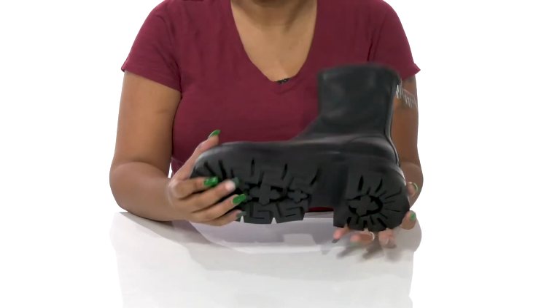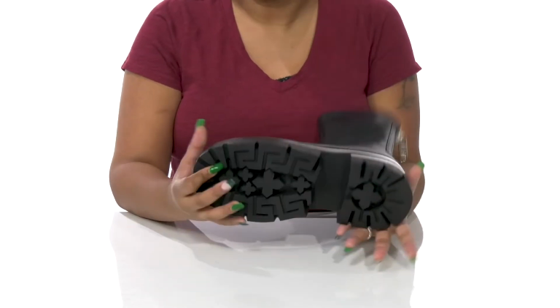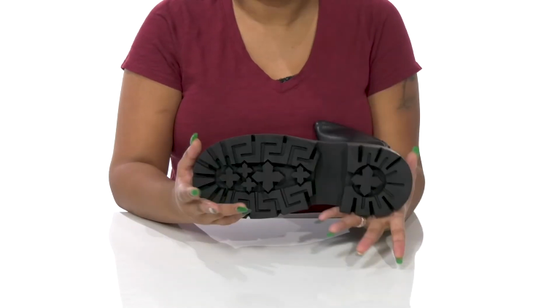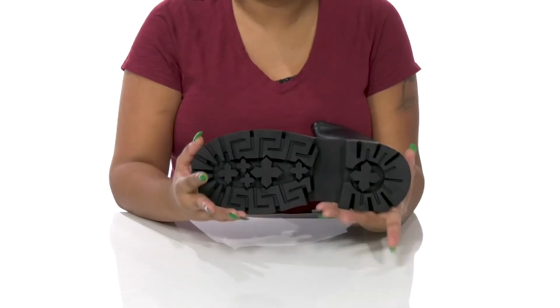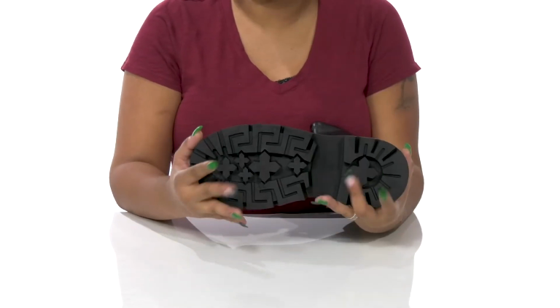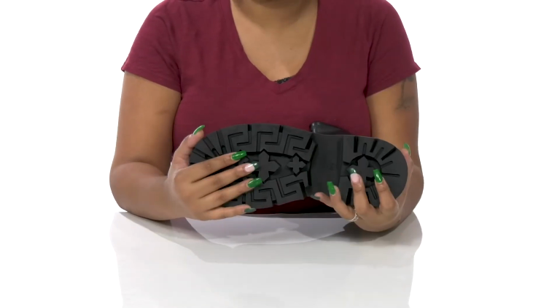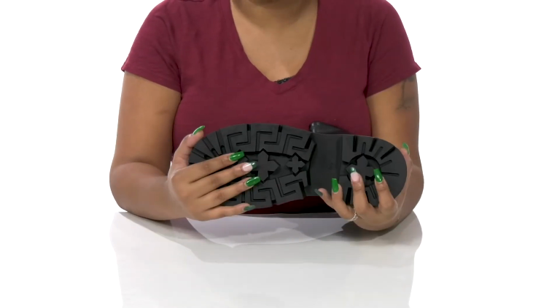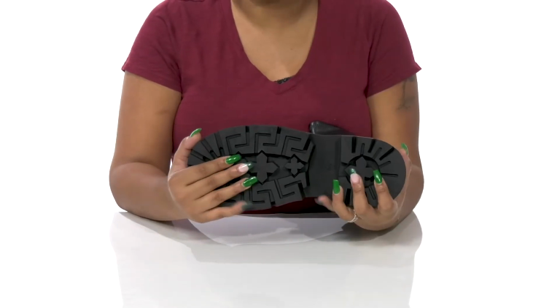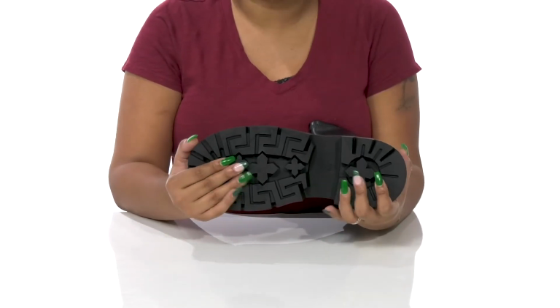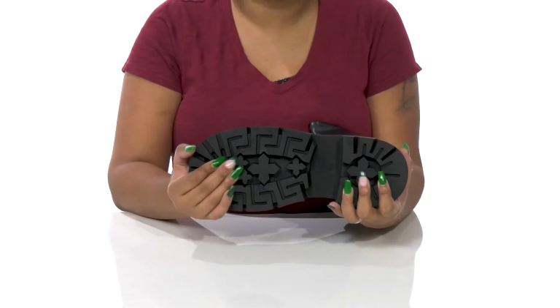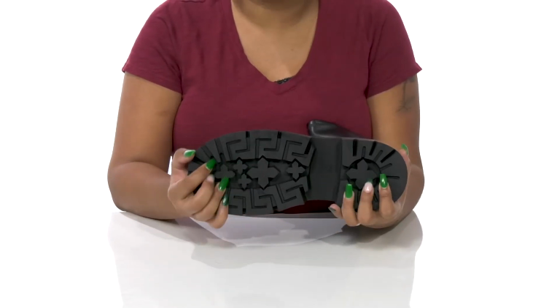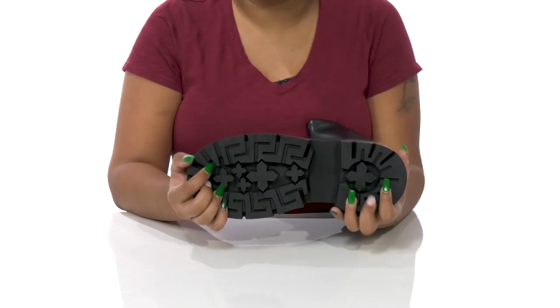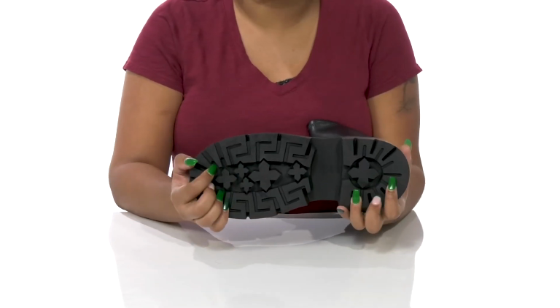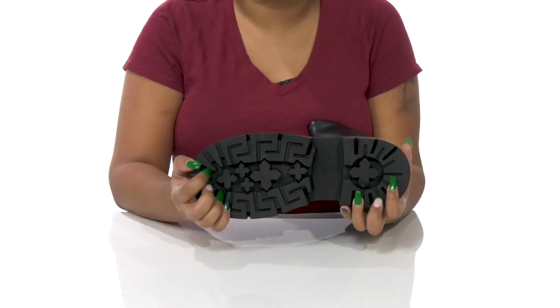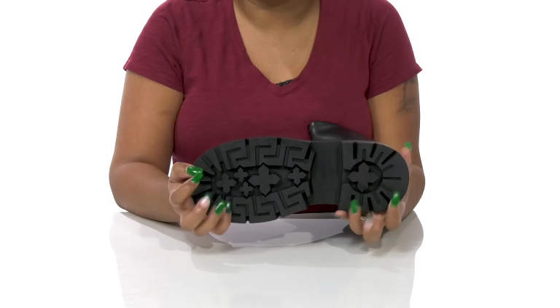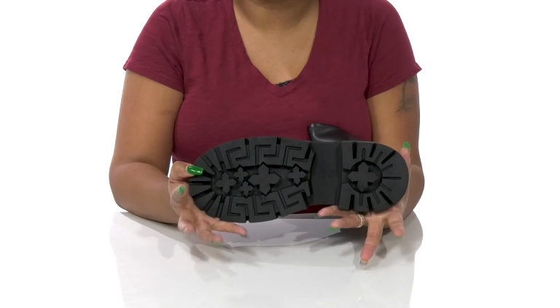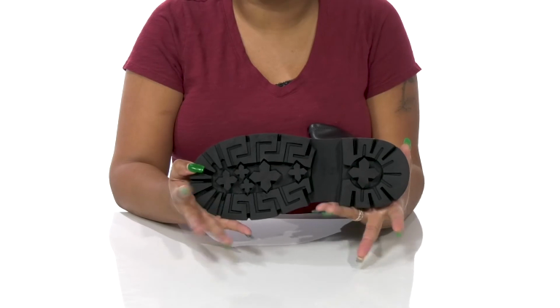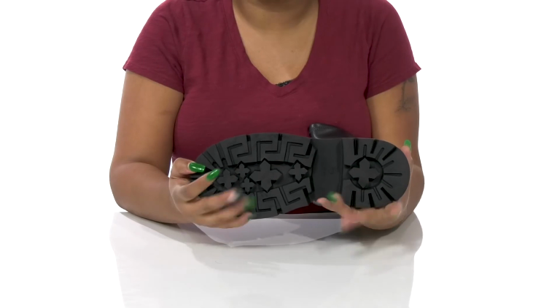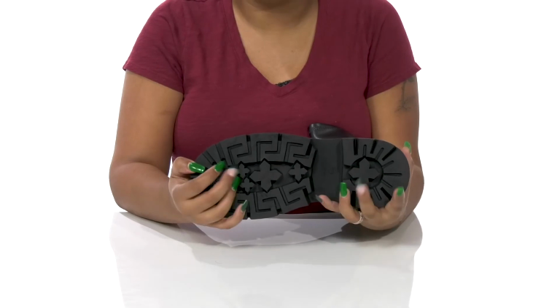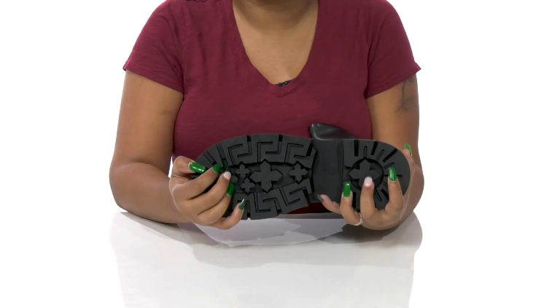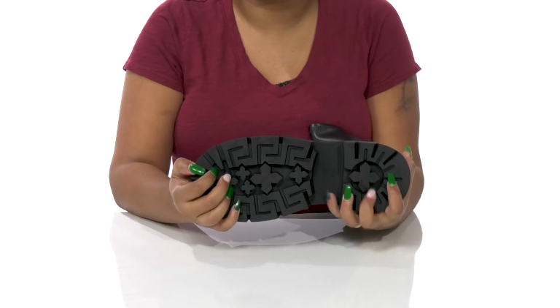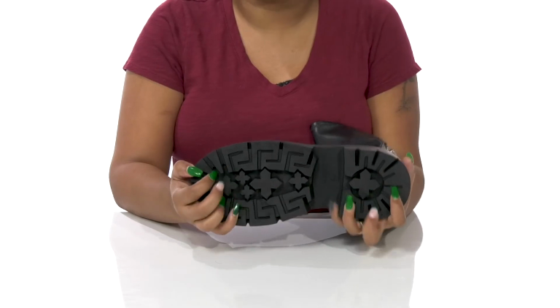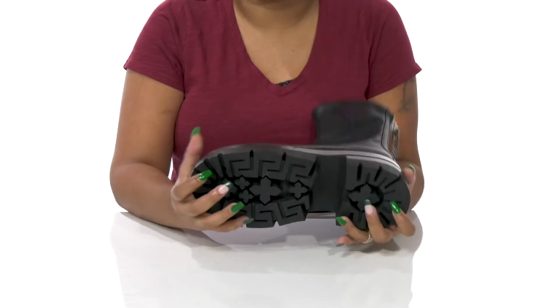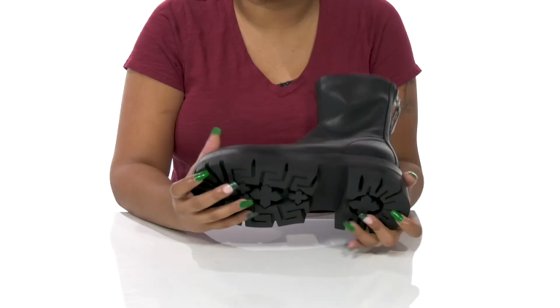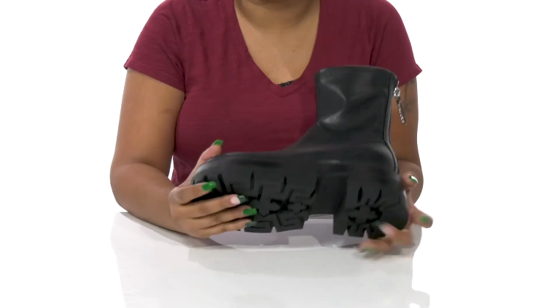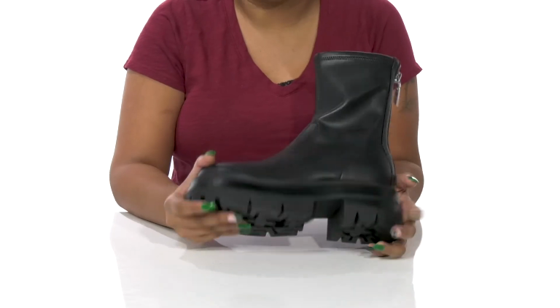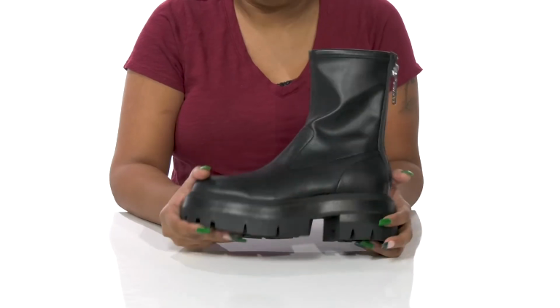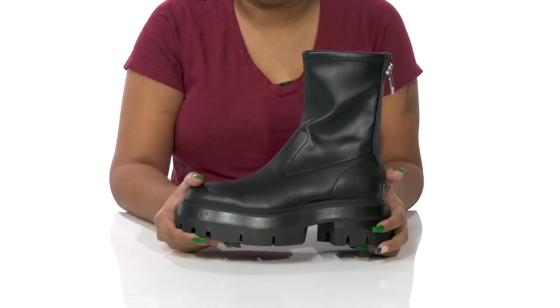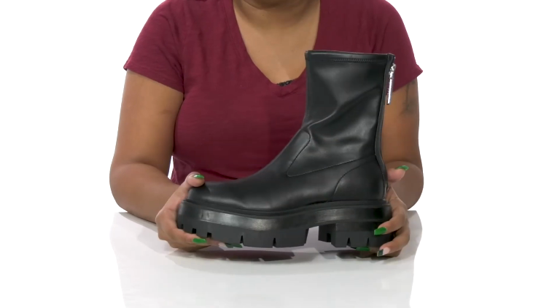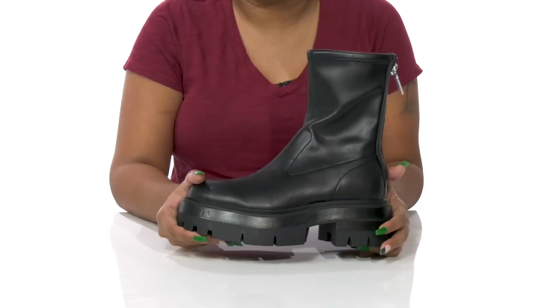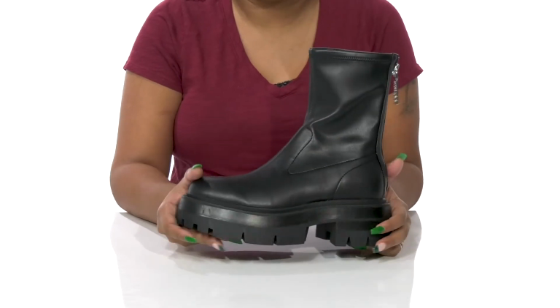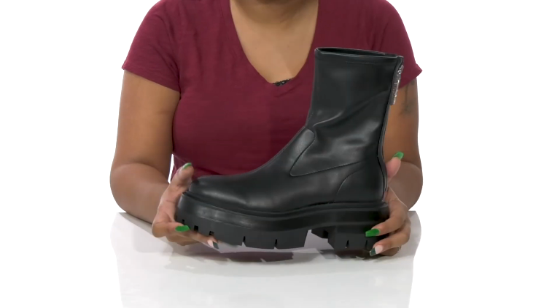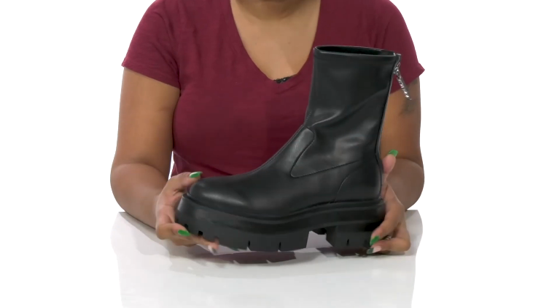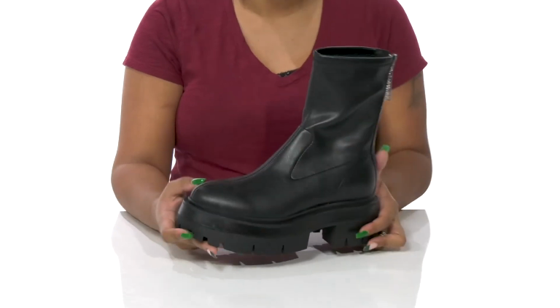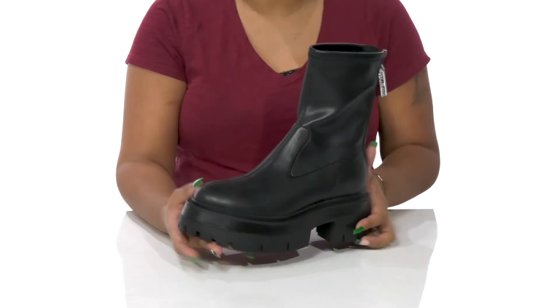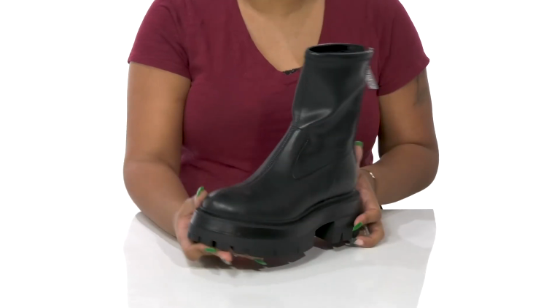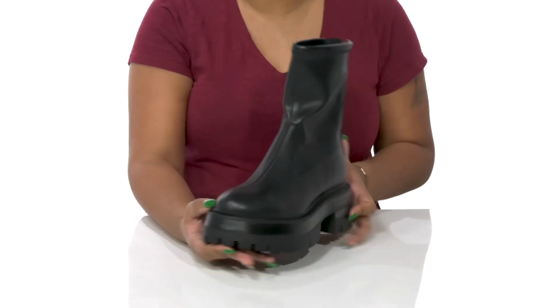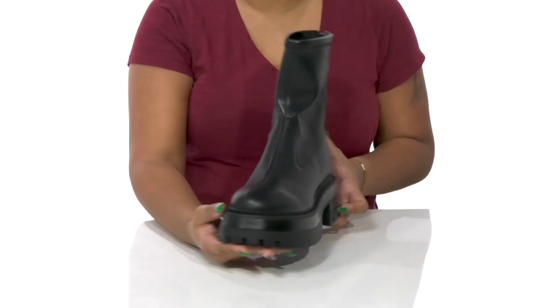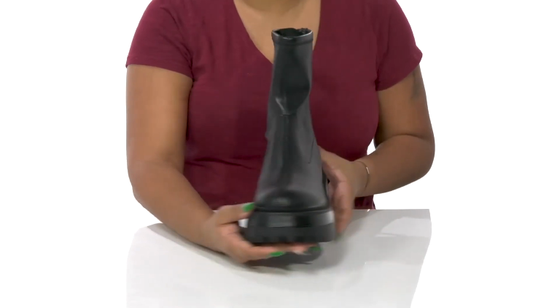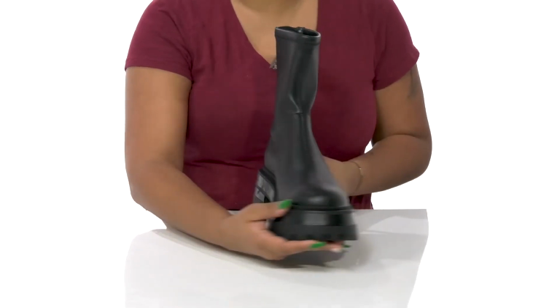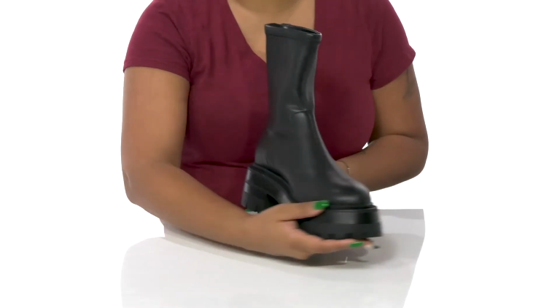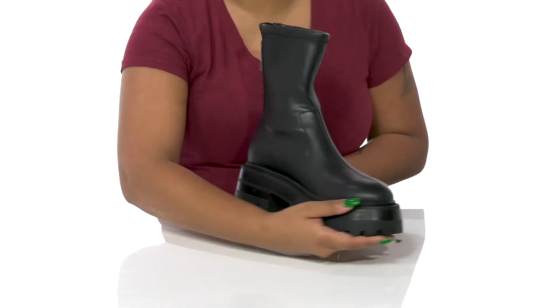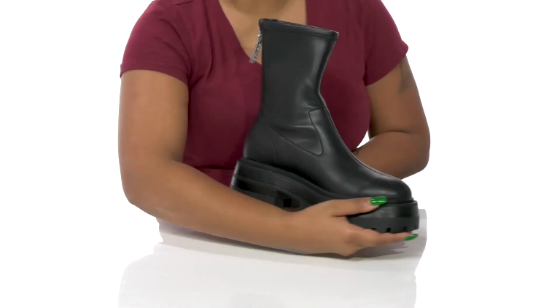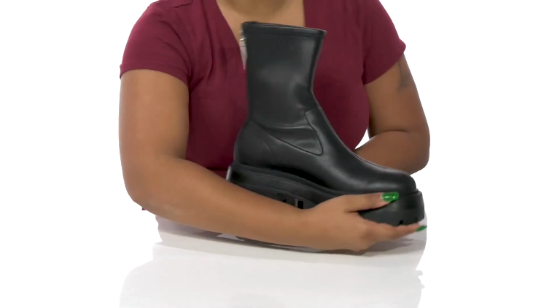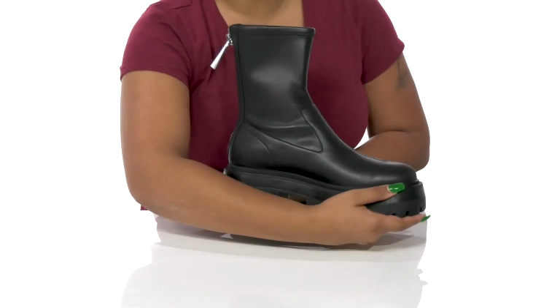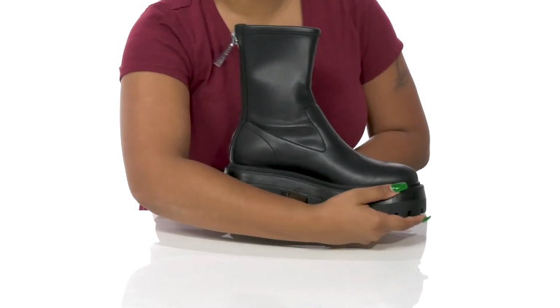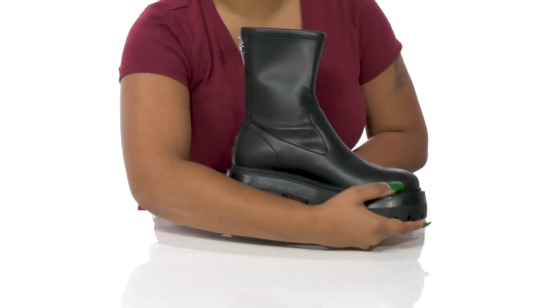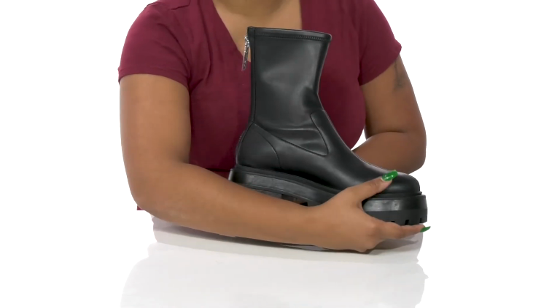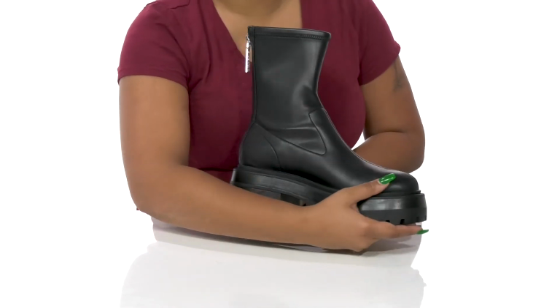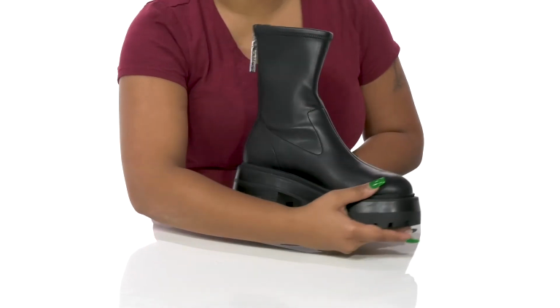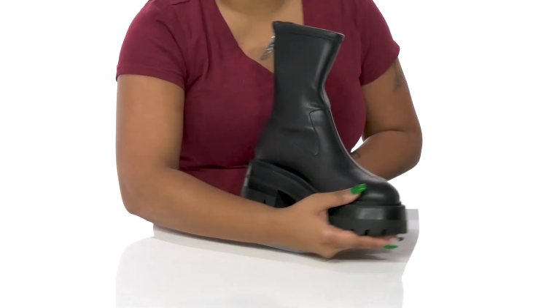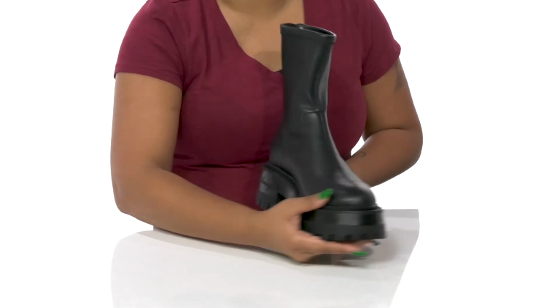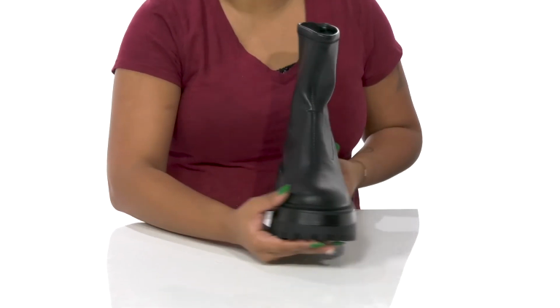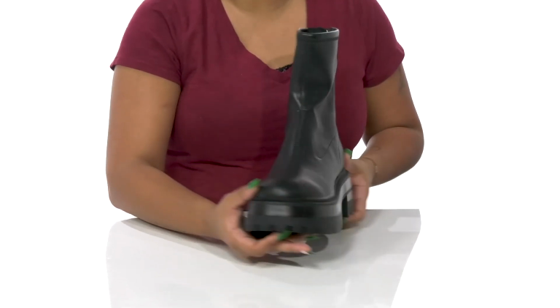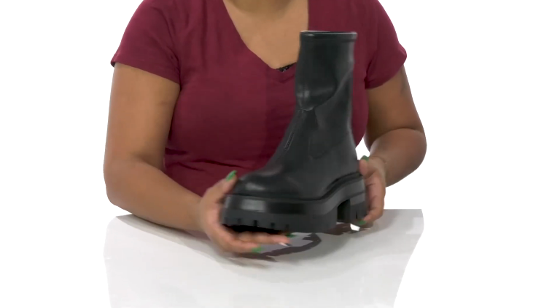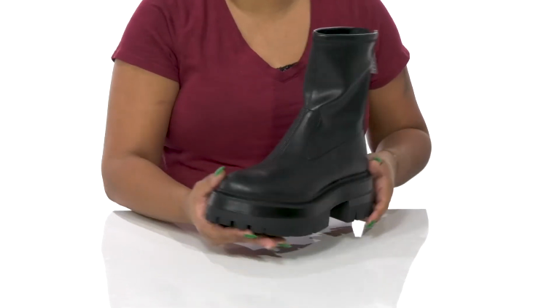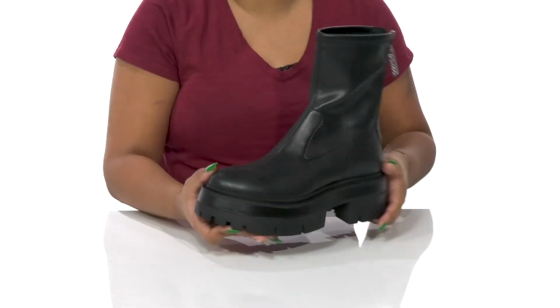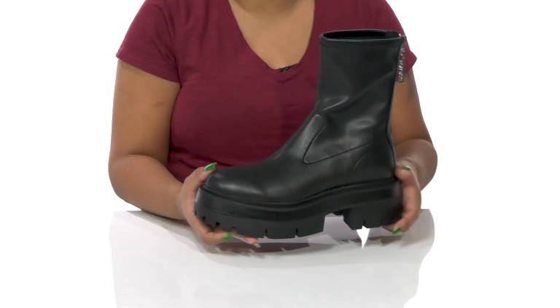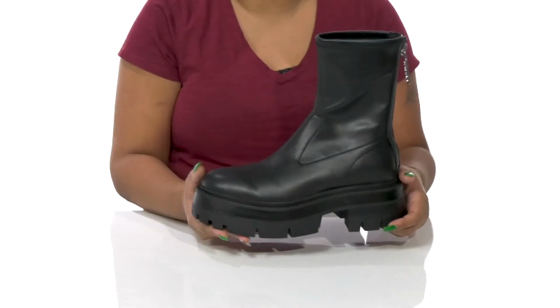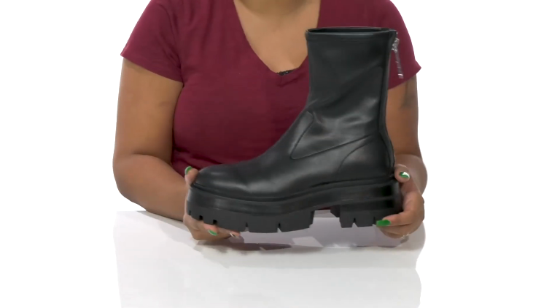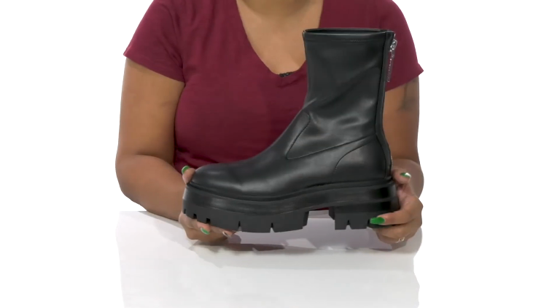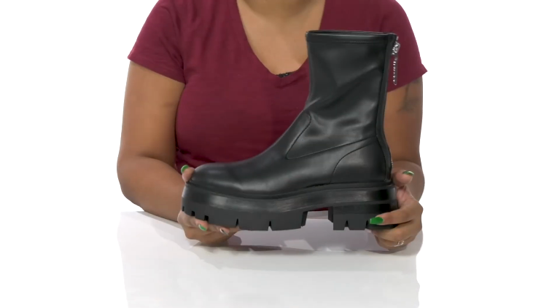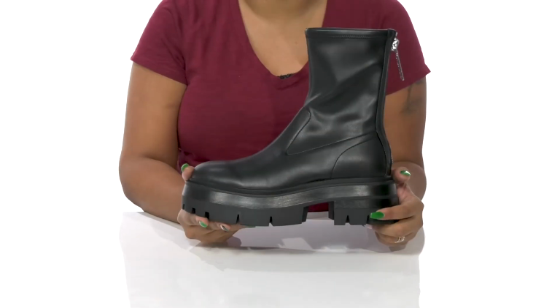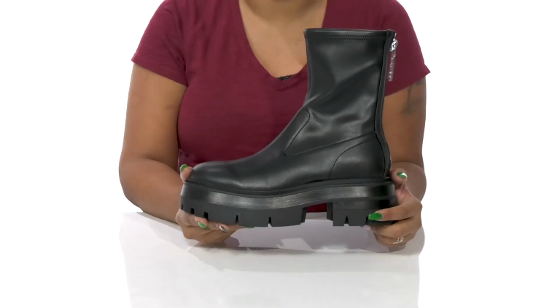The man-made outsole has lots of lugs to give you some added grip, and you can pair this with any outfit for a nice, alternative look.